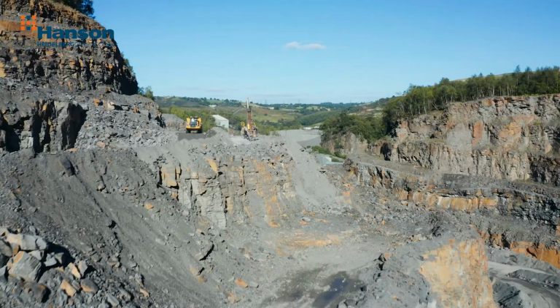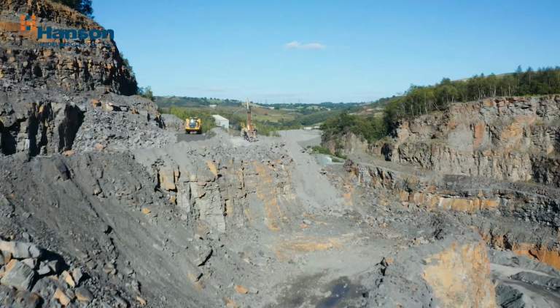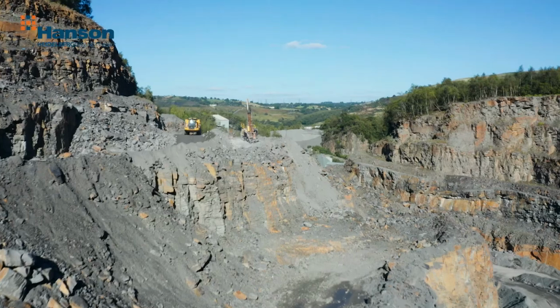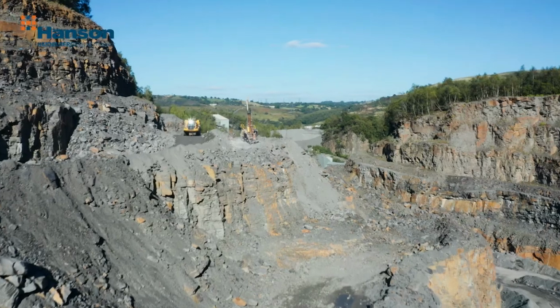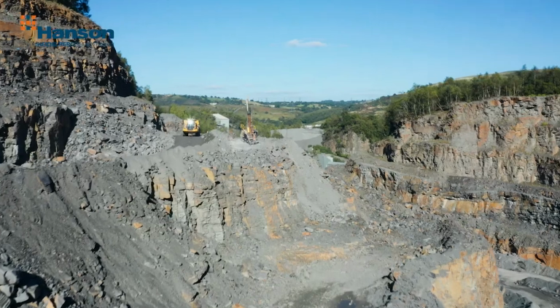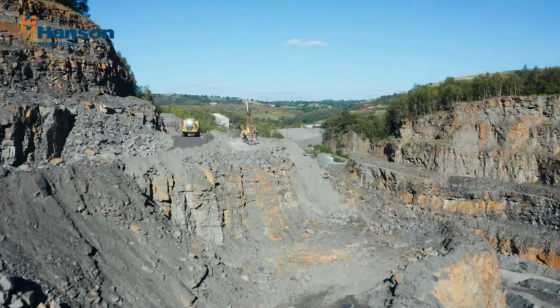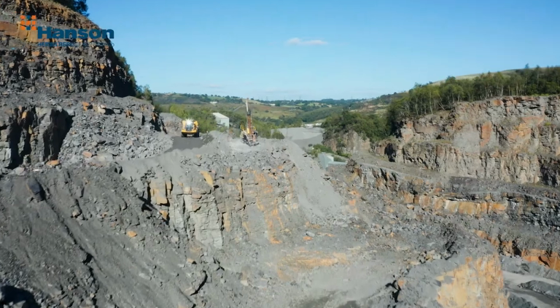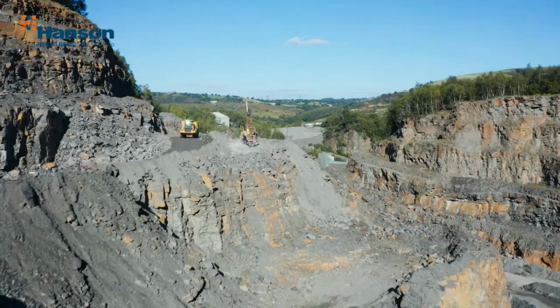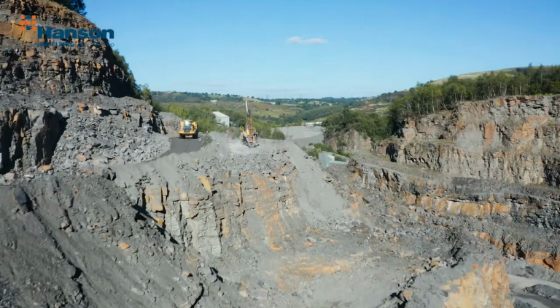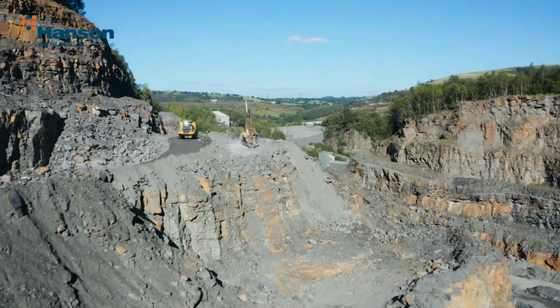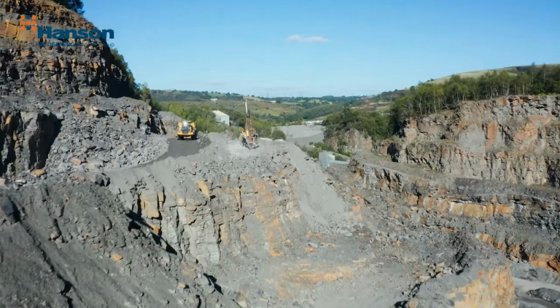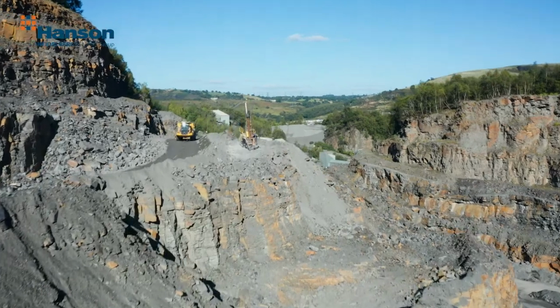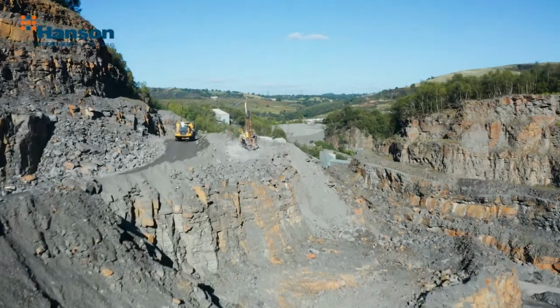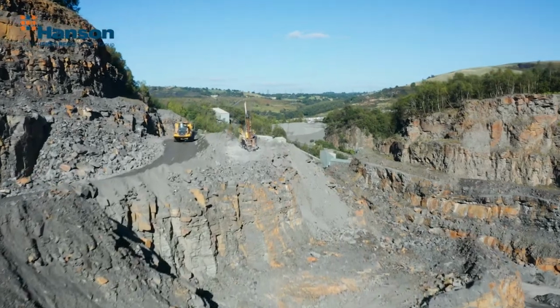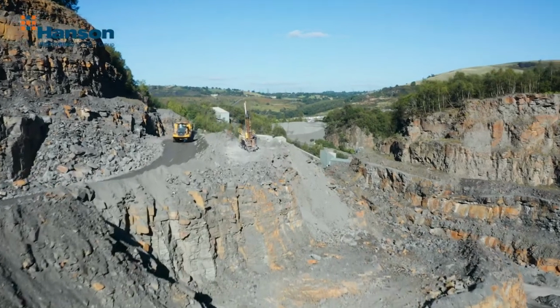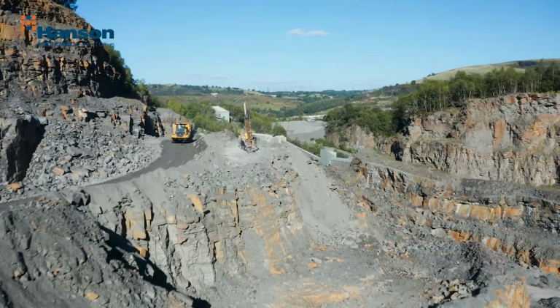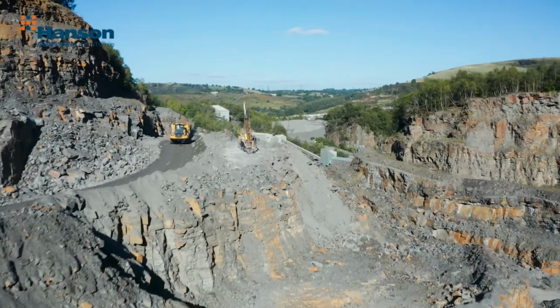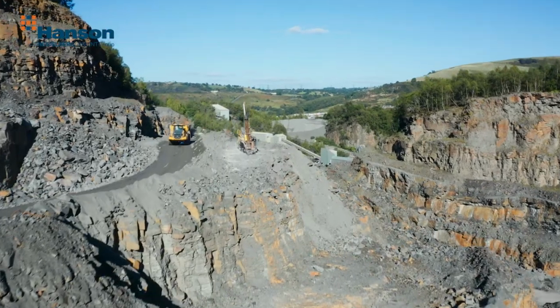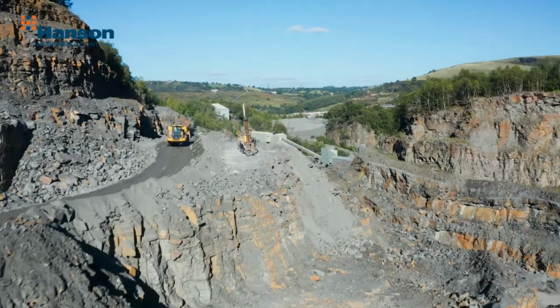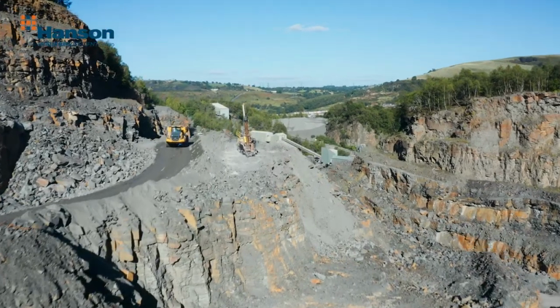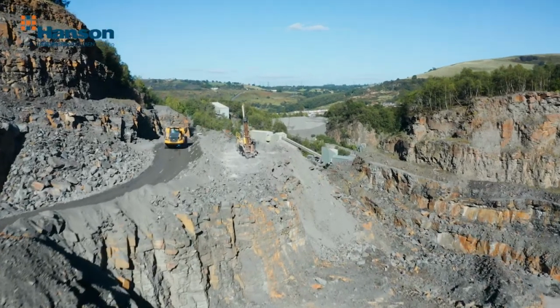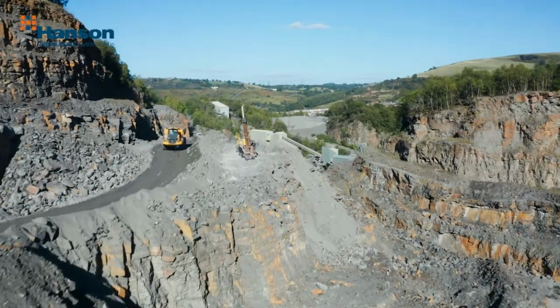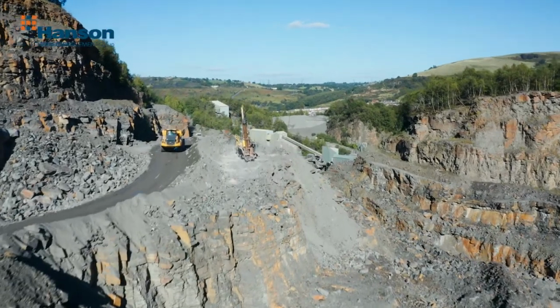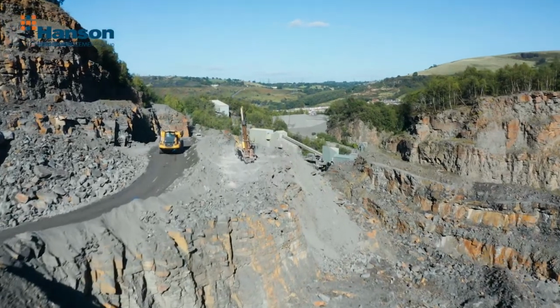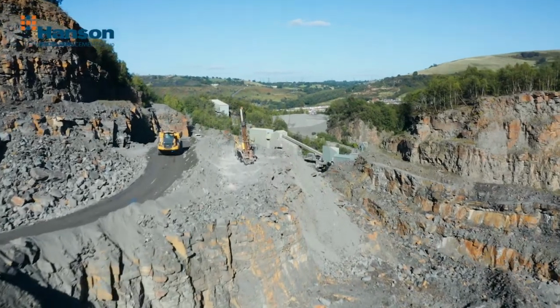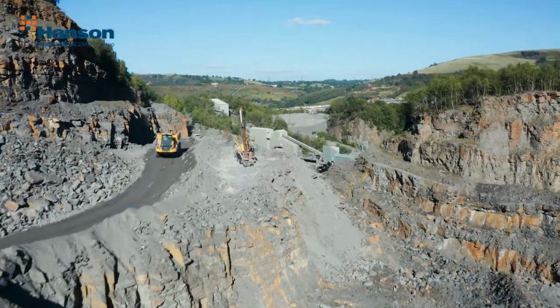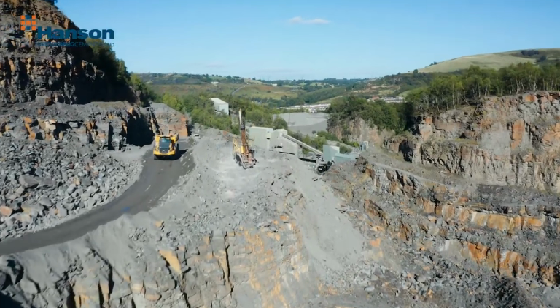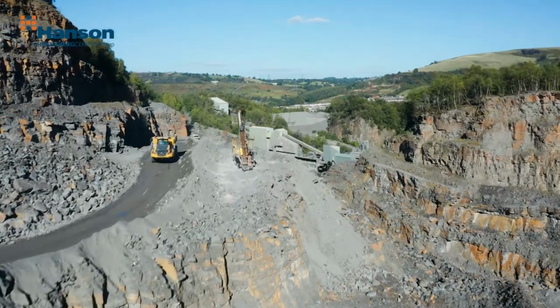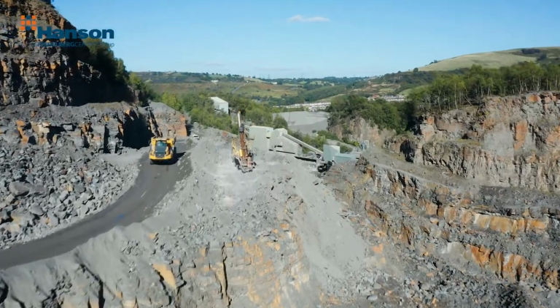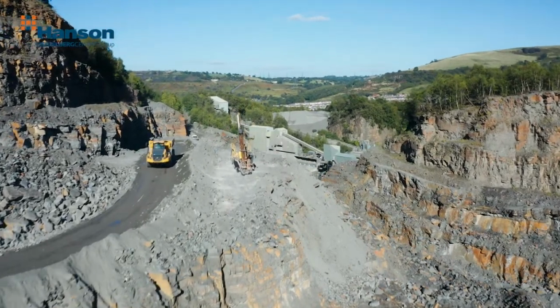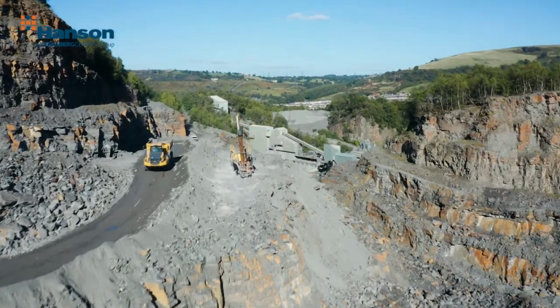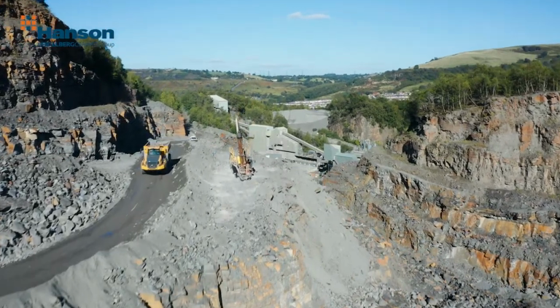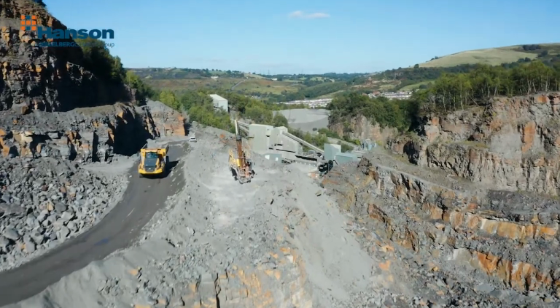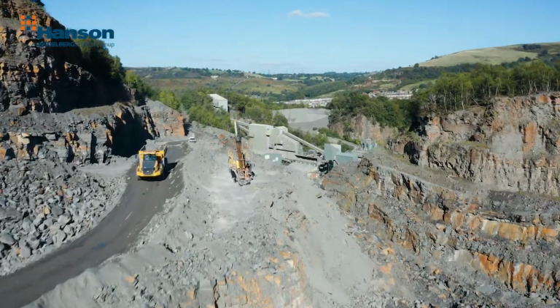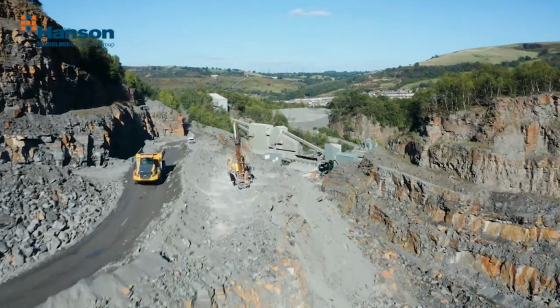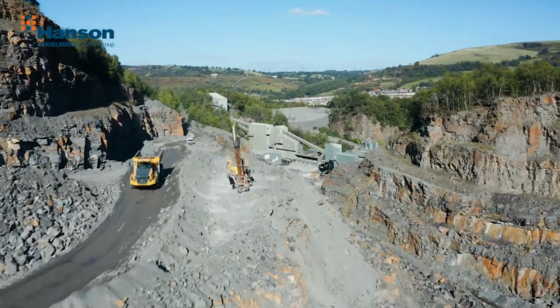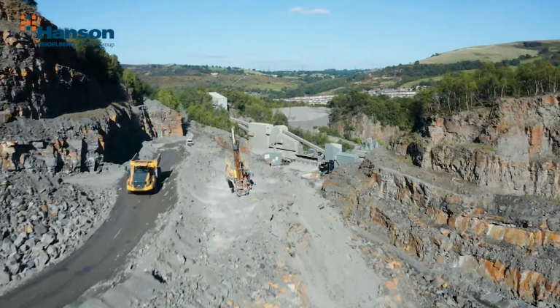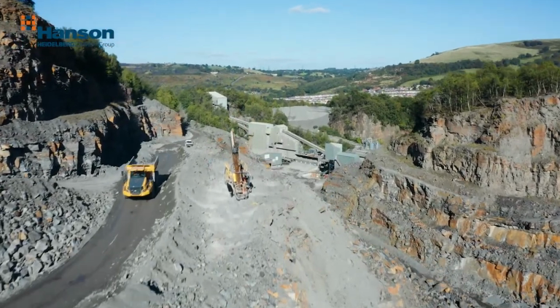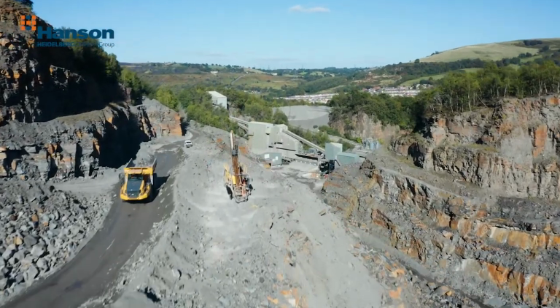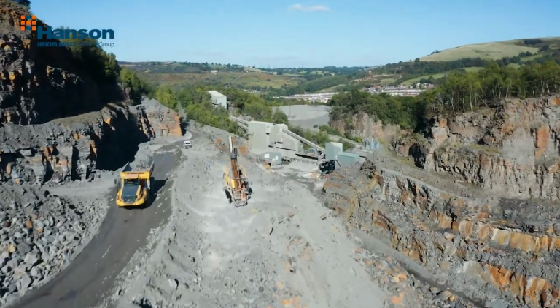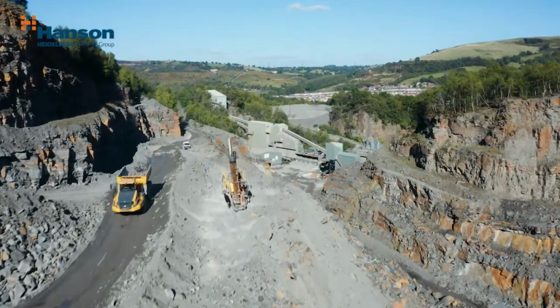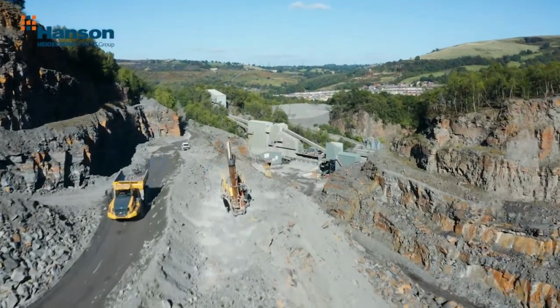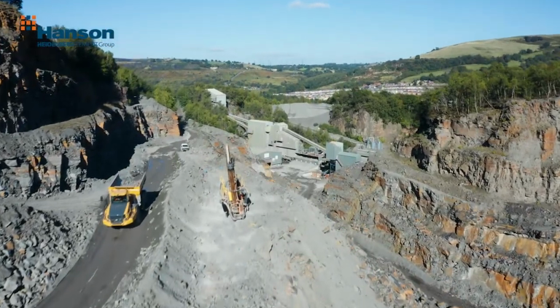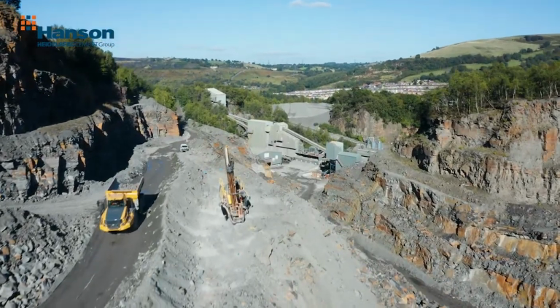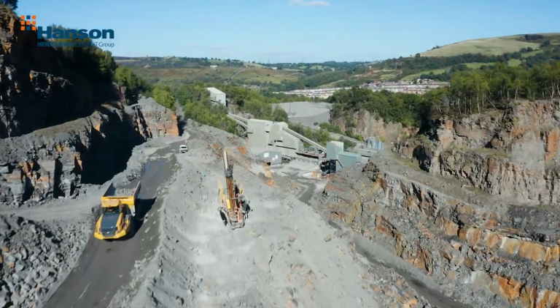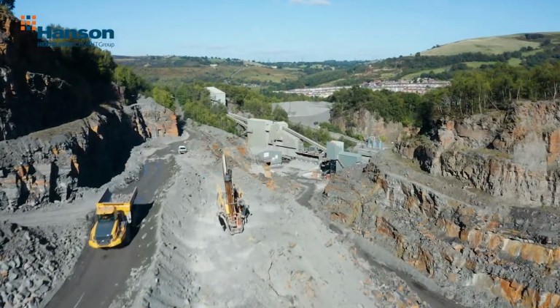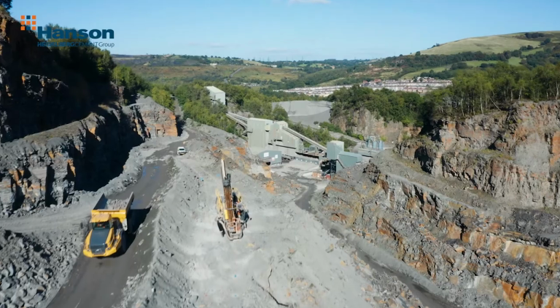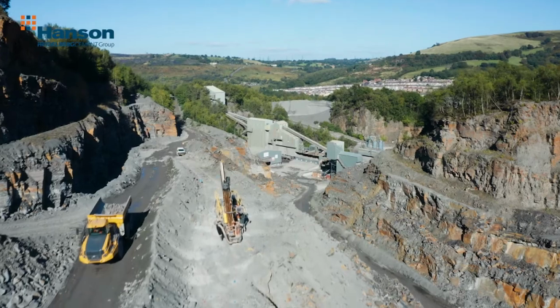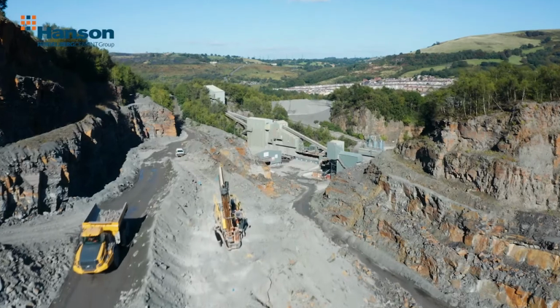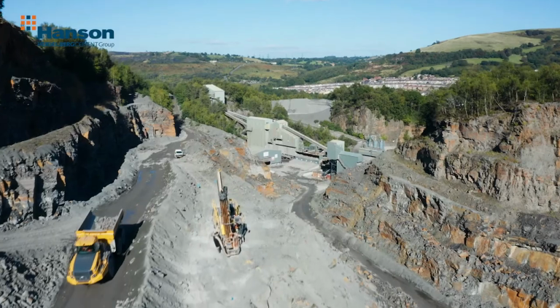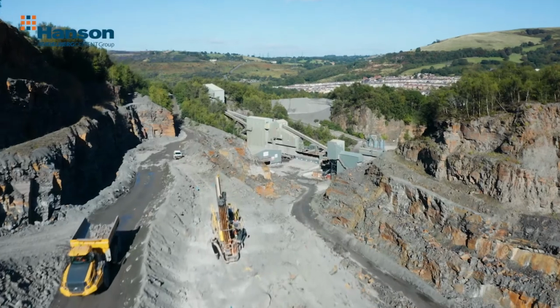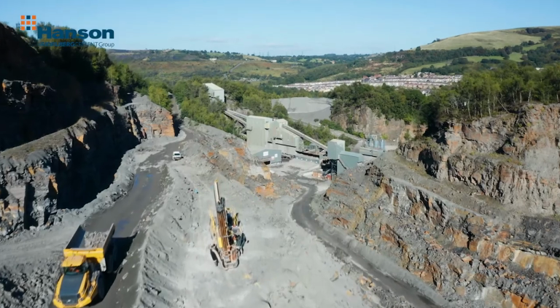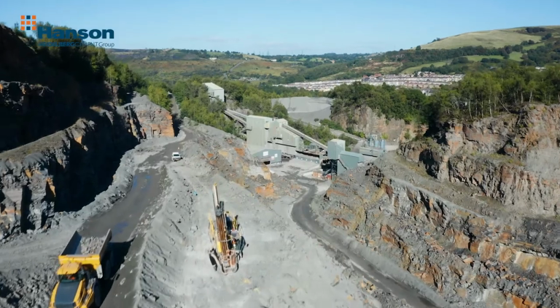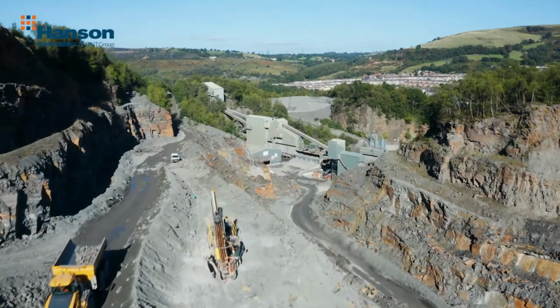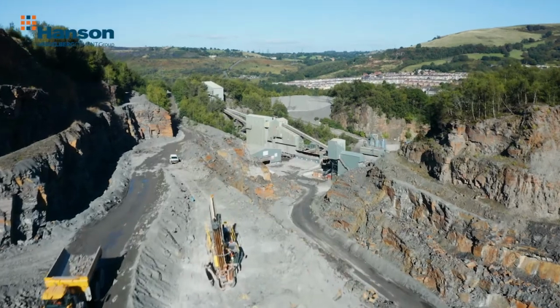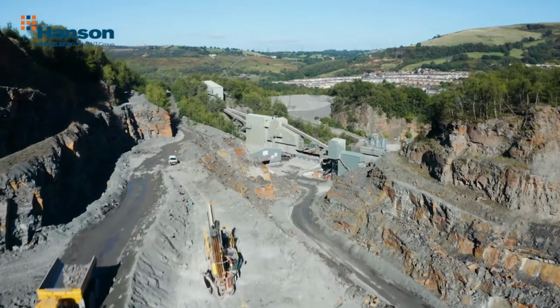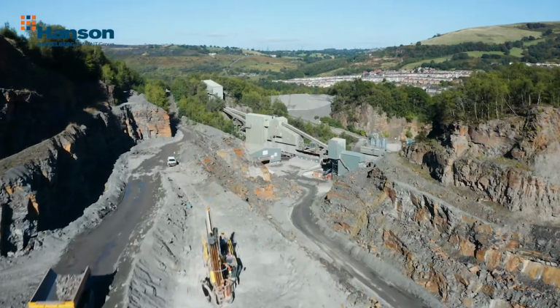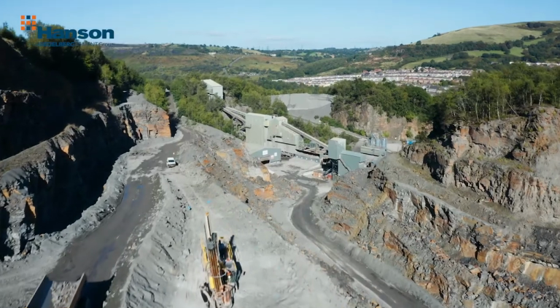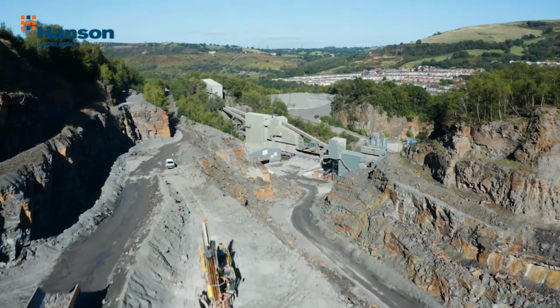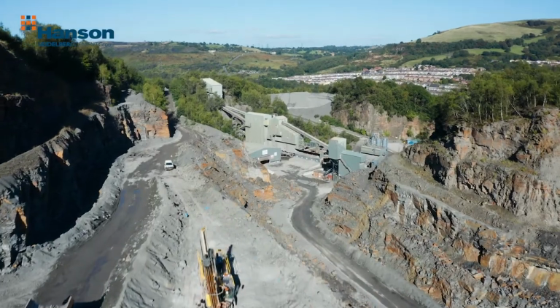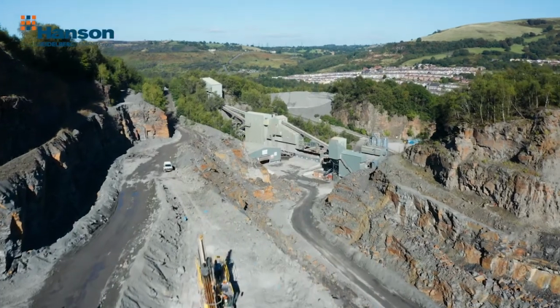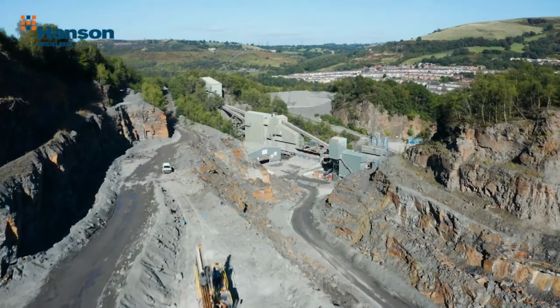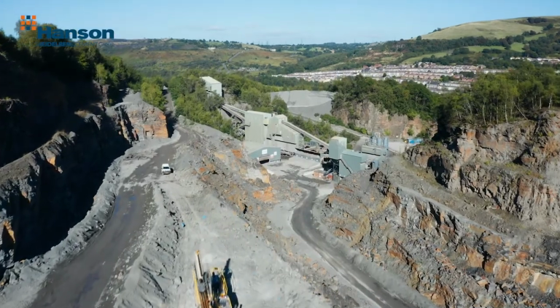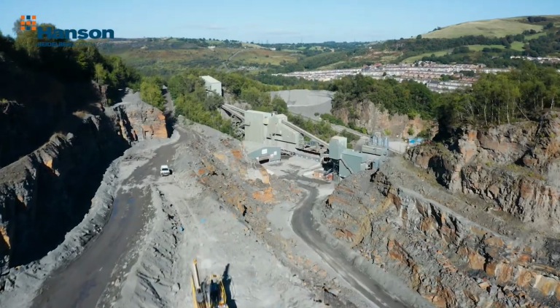Here at Hanson Craigresque Quarry, a sandstone quarry where we produce high-PSI stone for the asphalt industry.